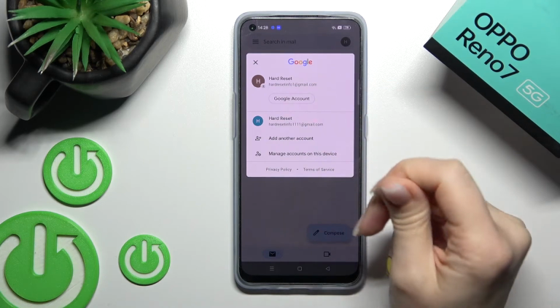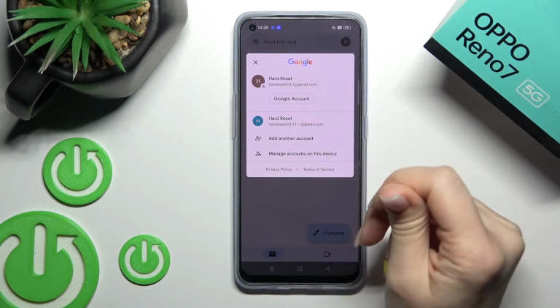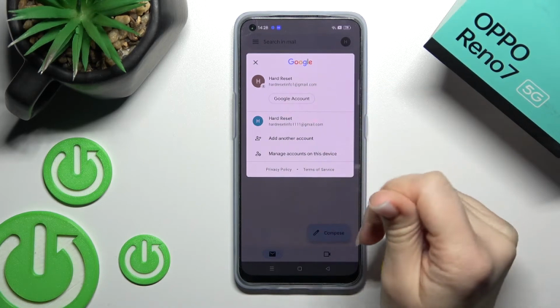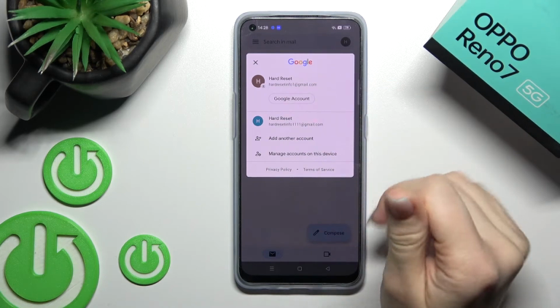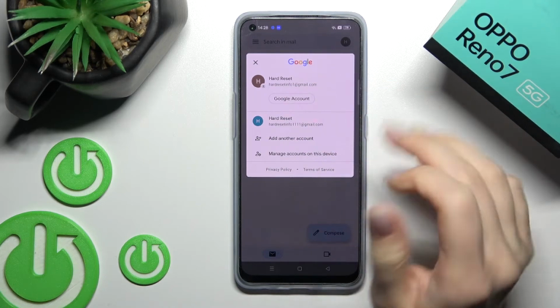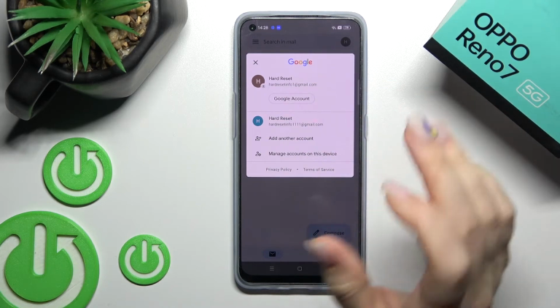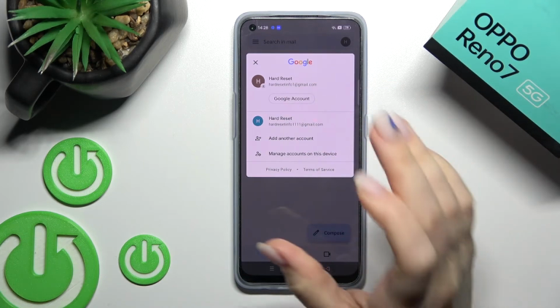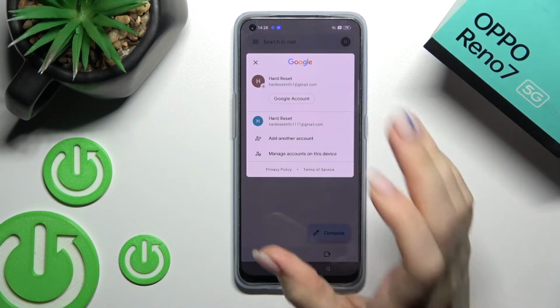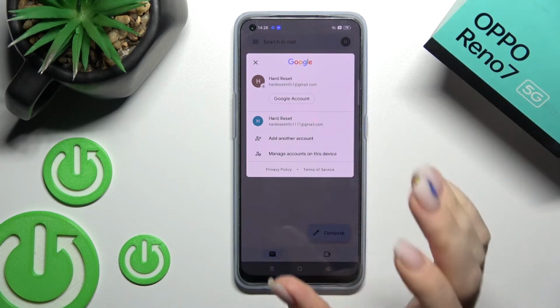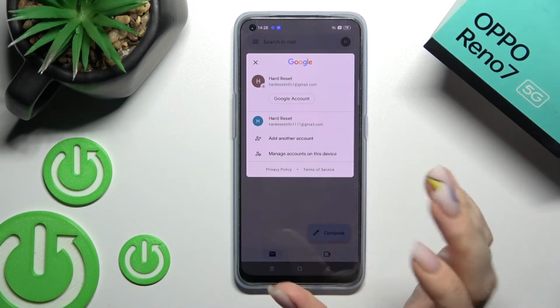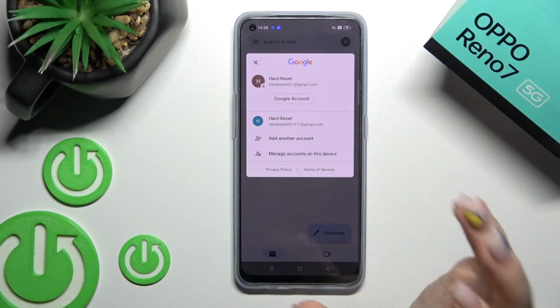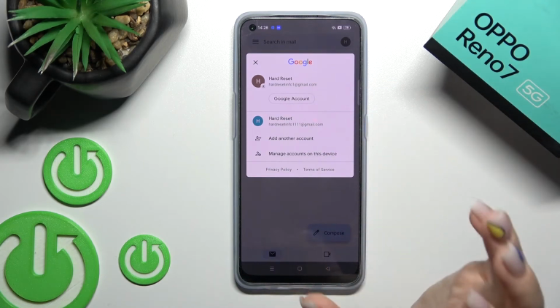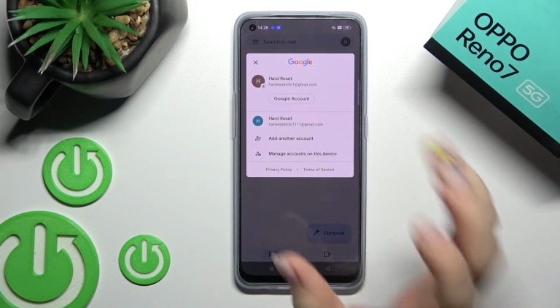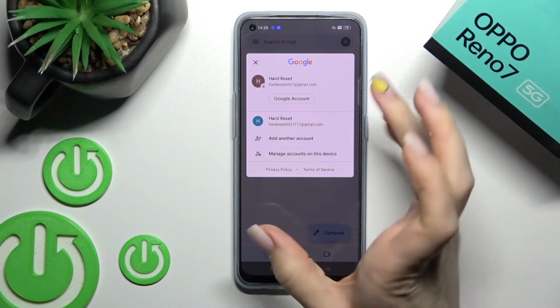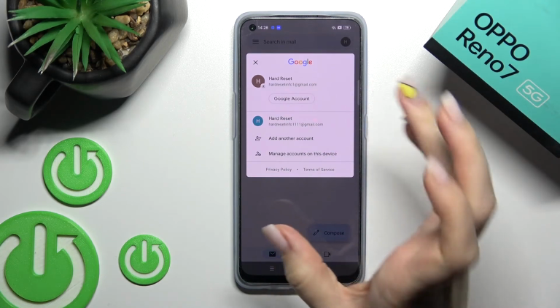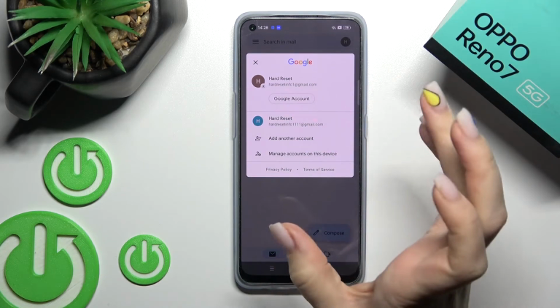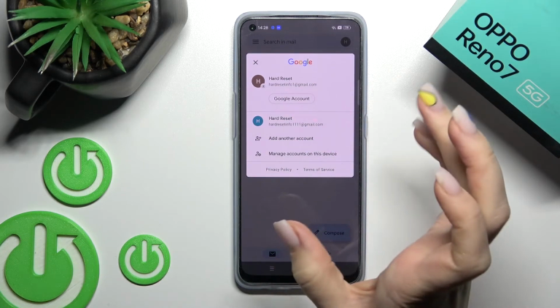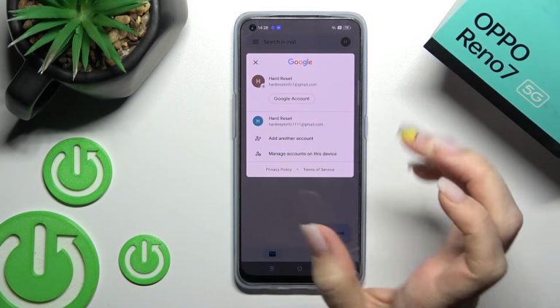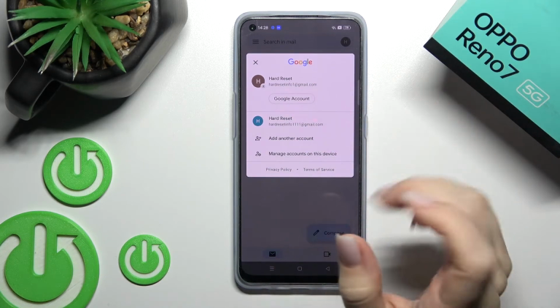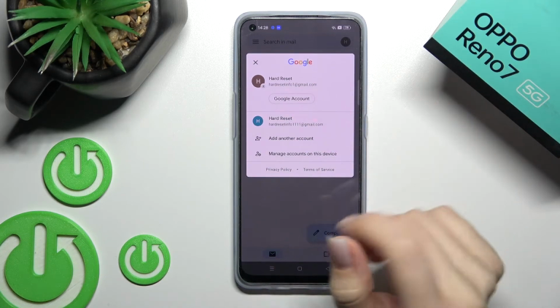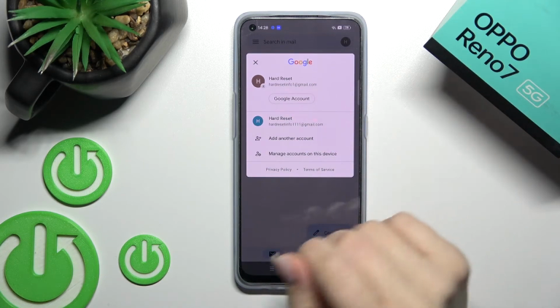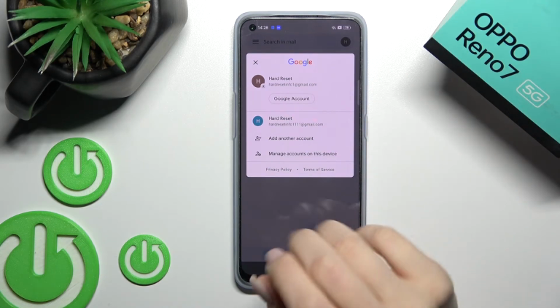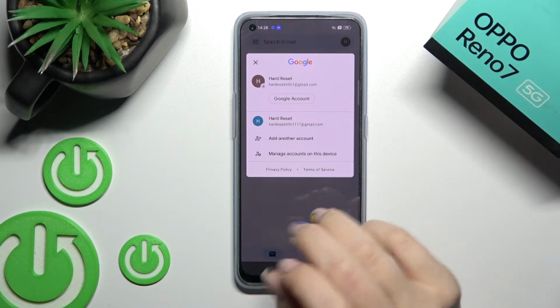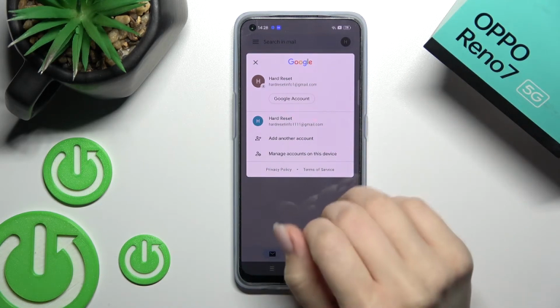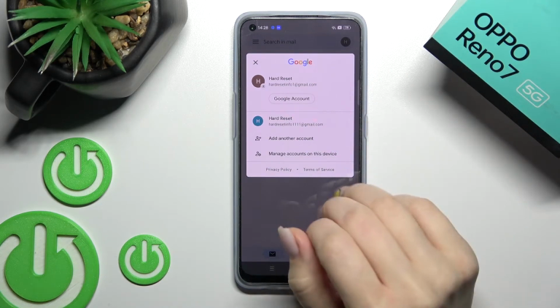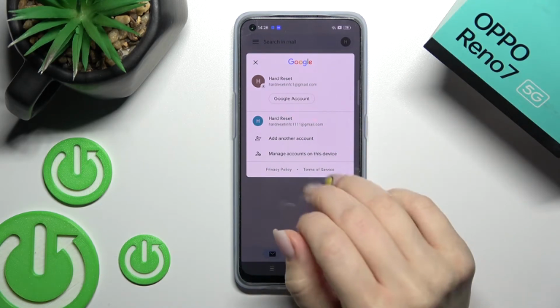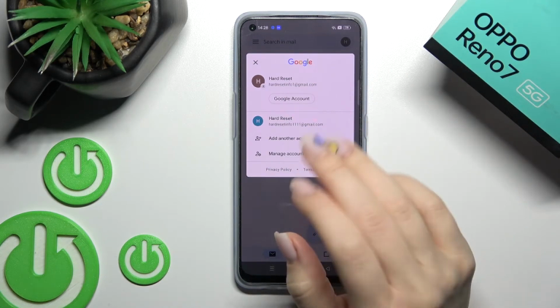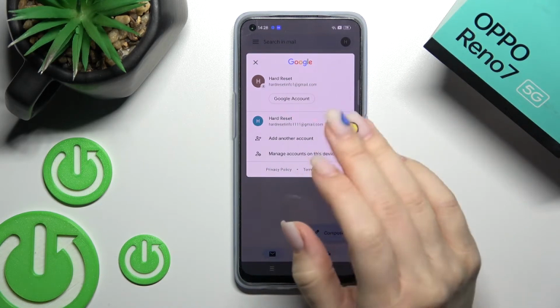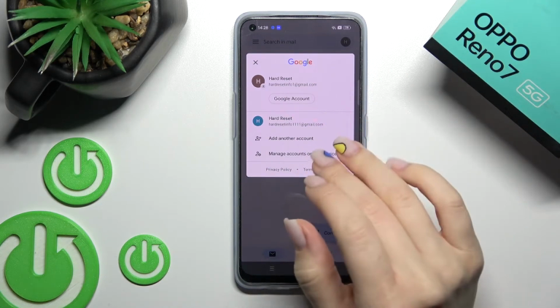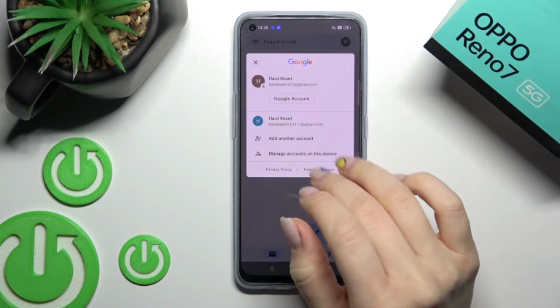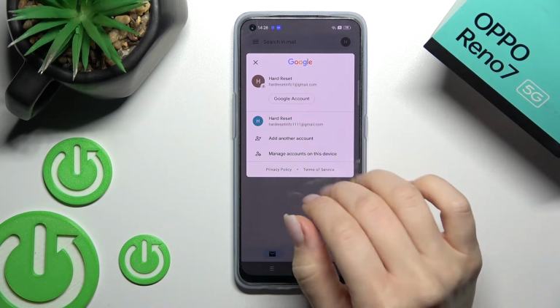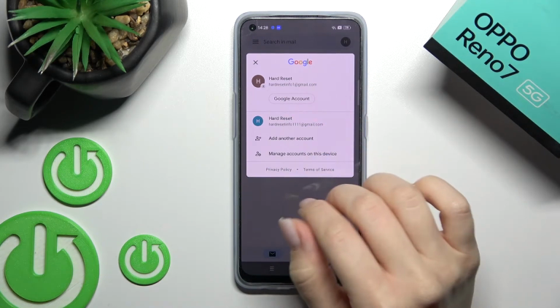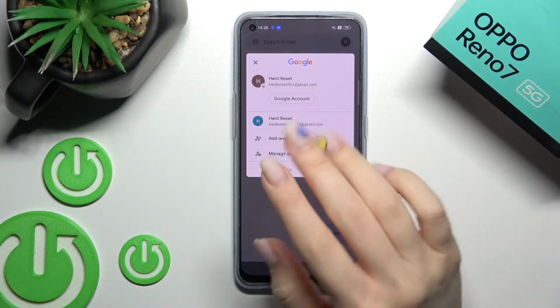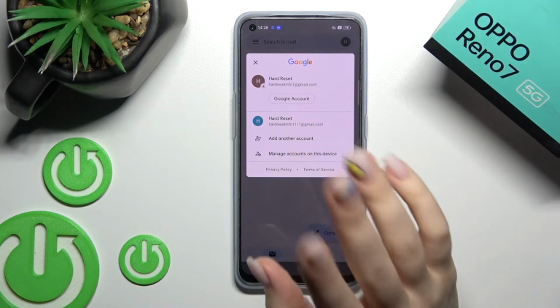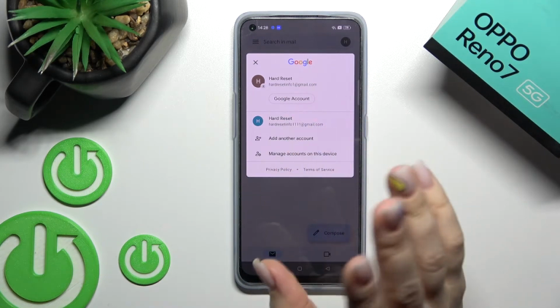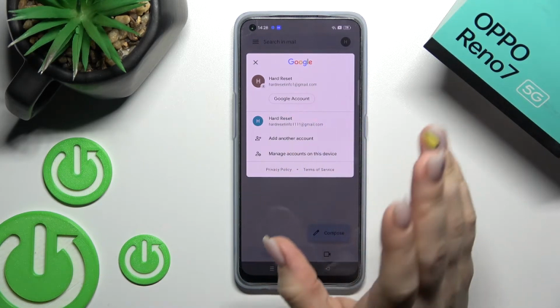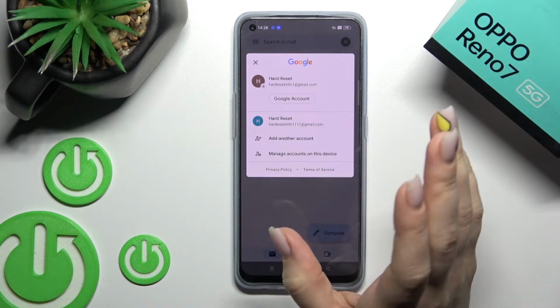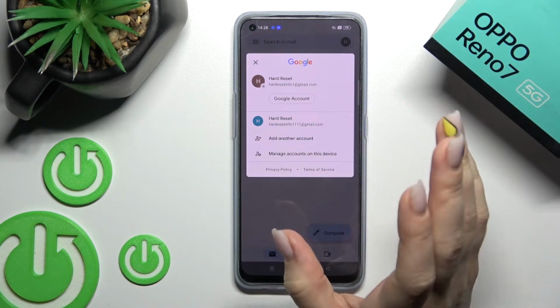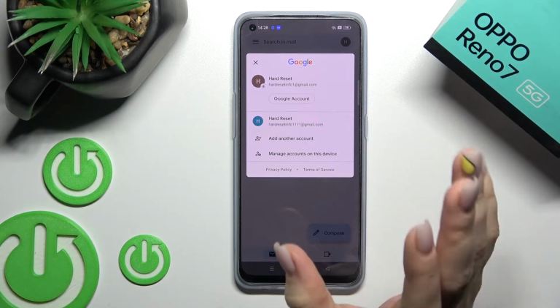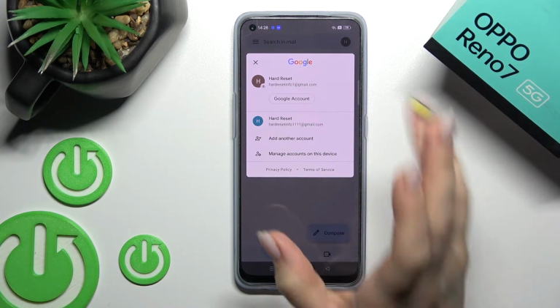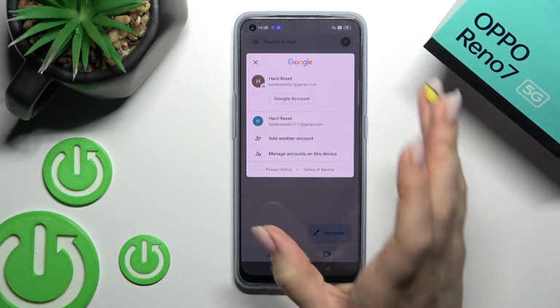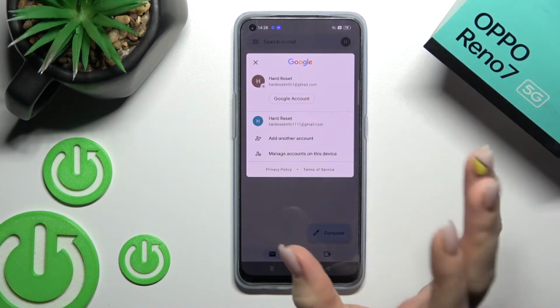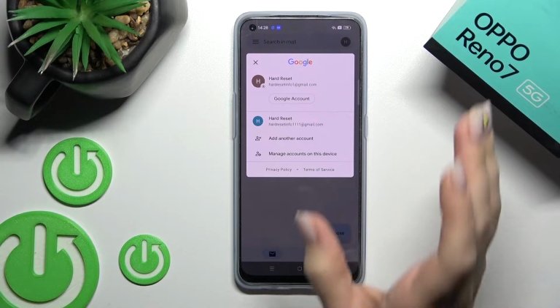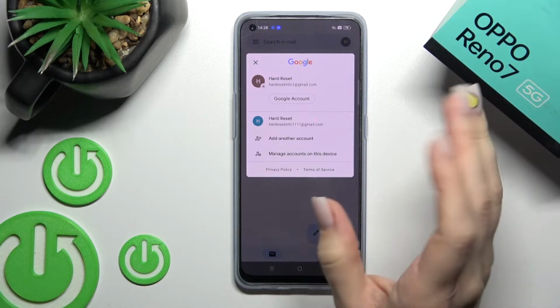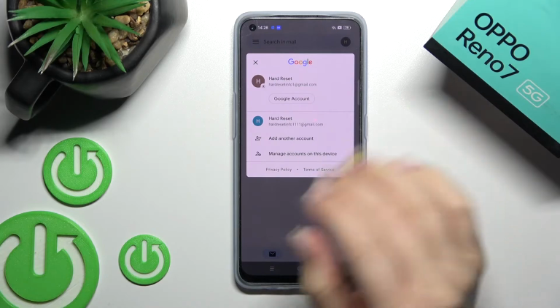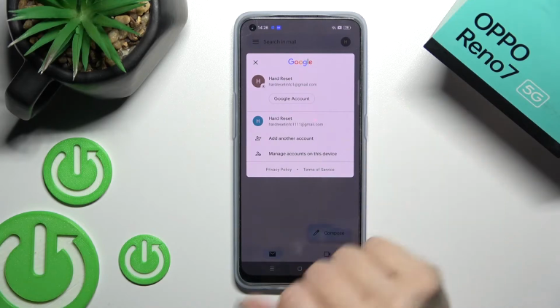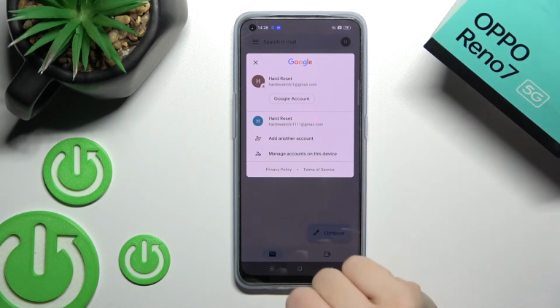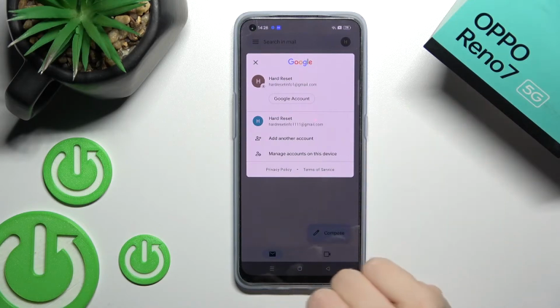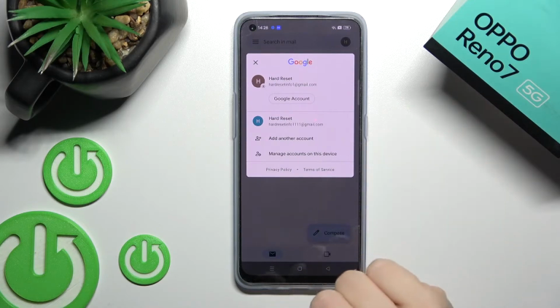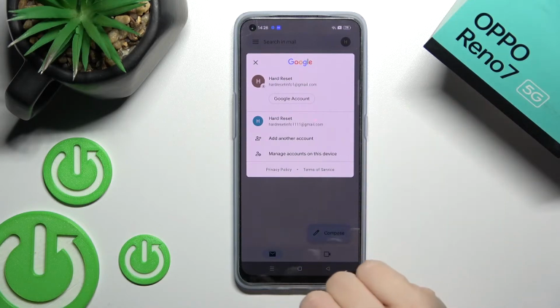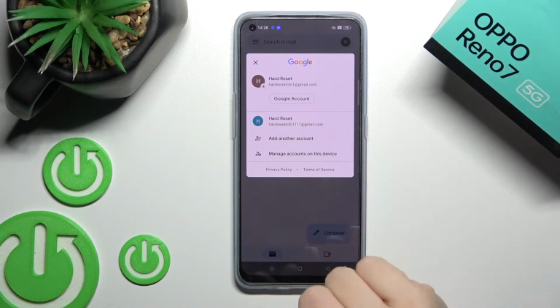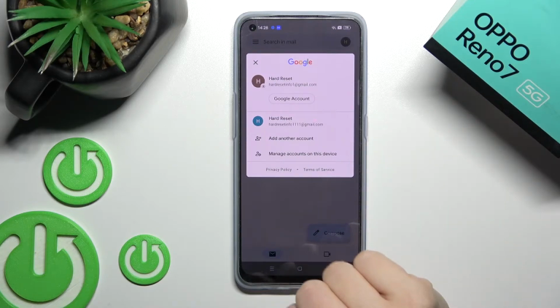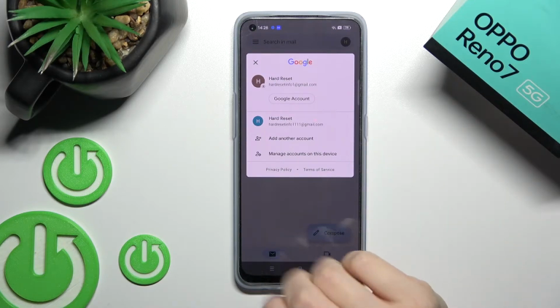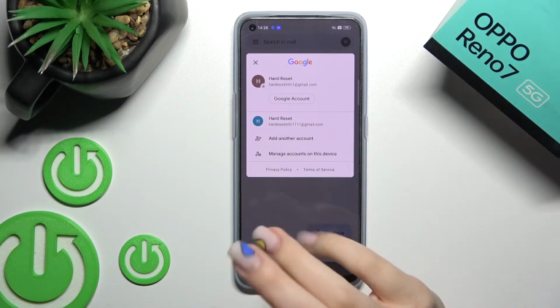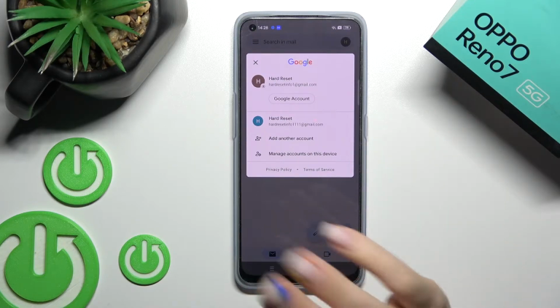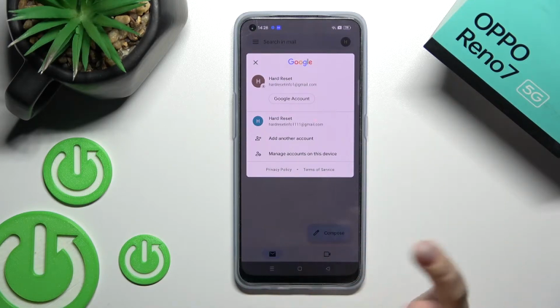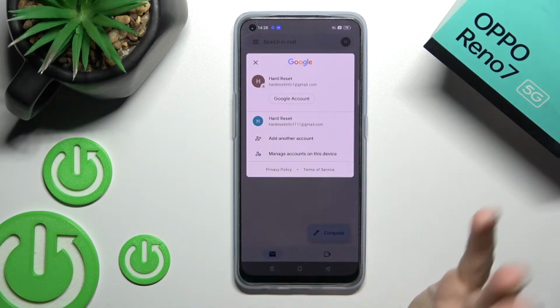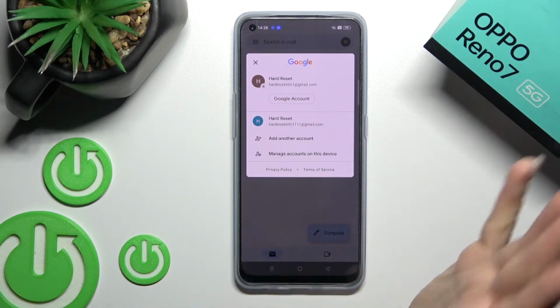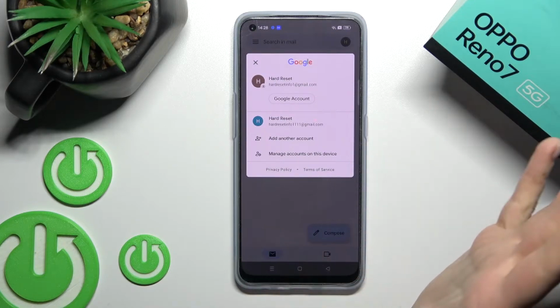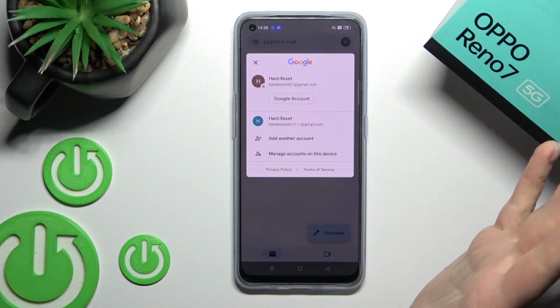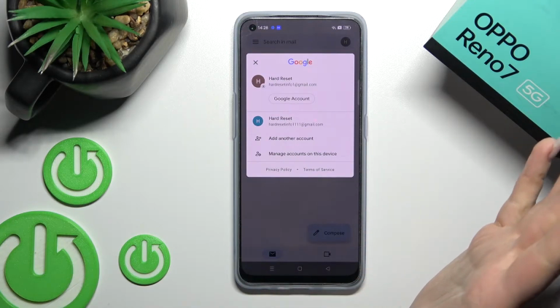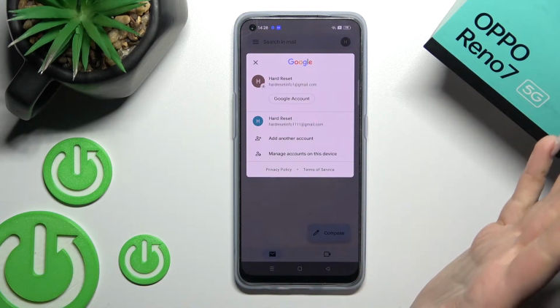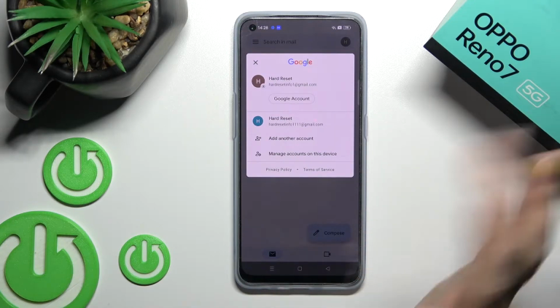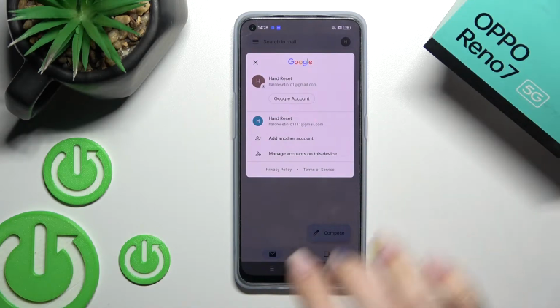here in our Gmail application, we should log out from the Google account on our device. So how to do that?